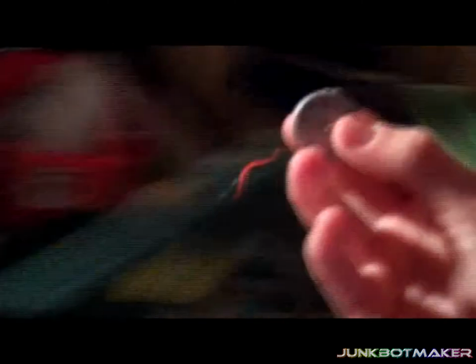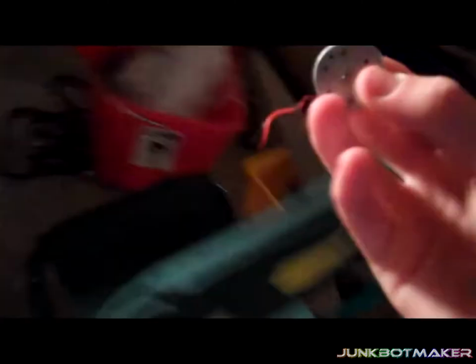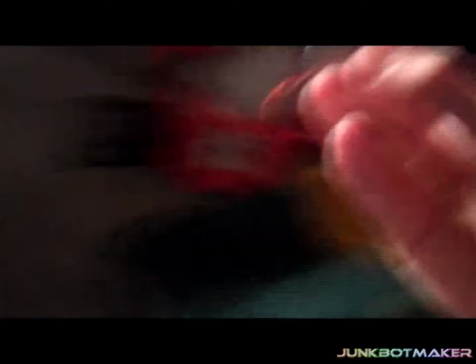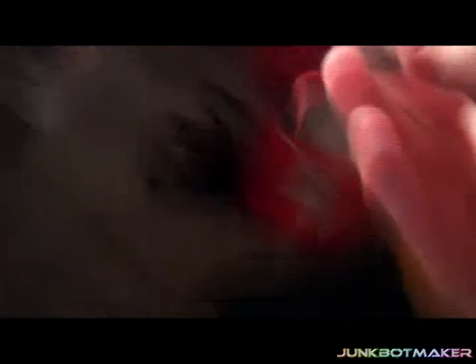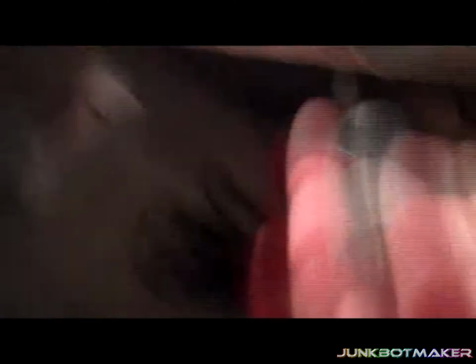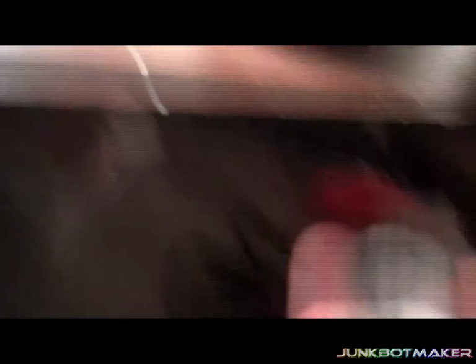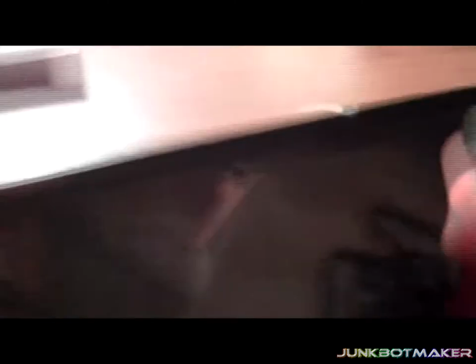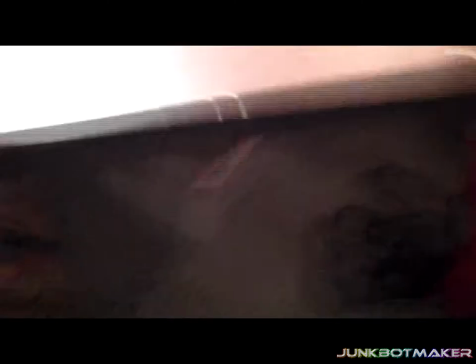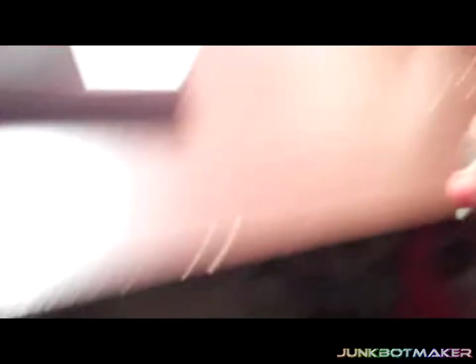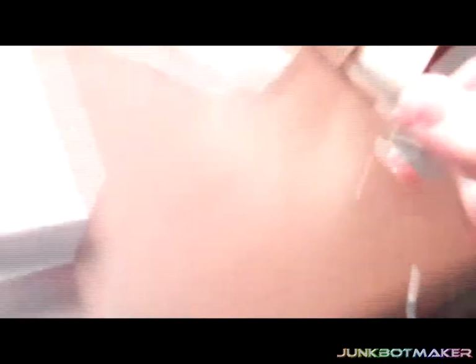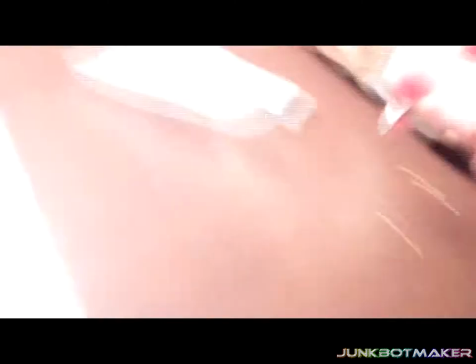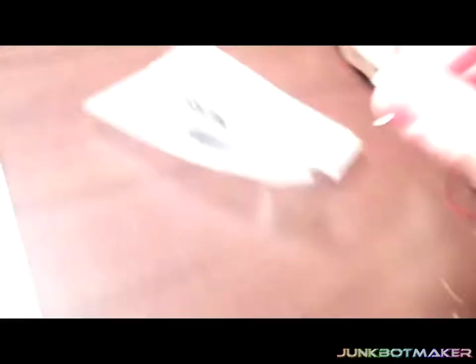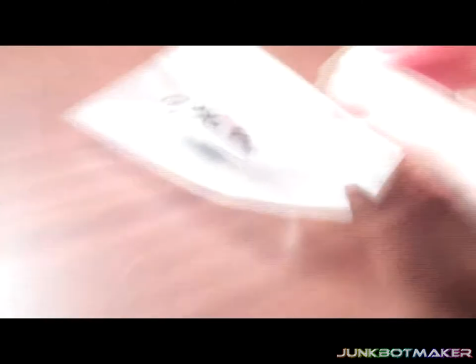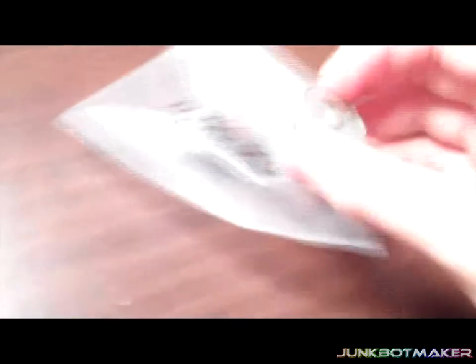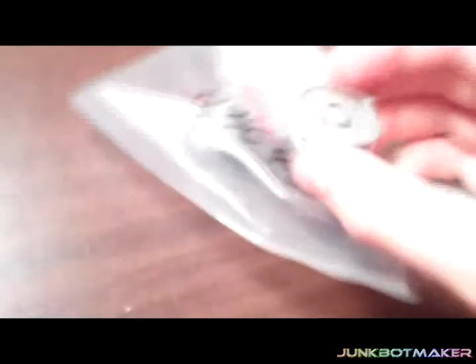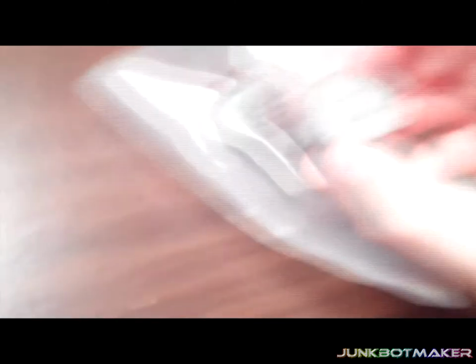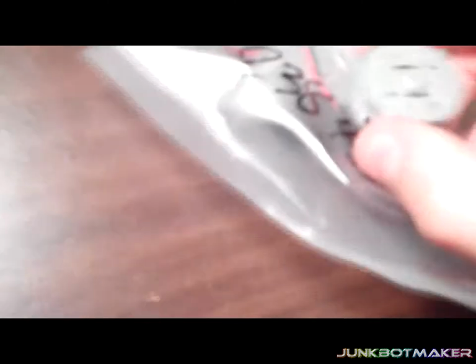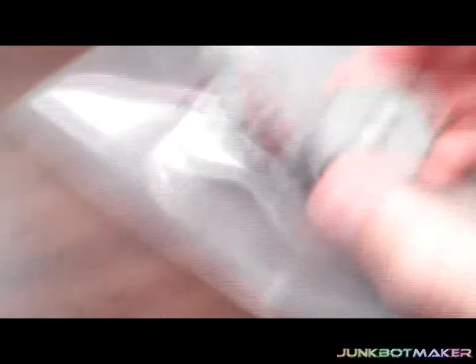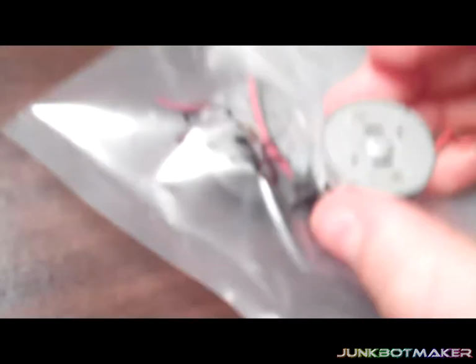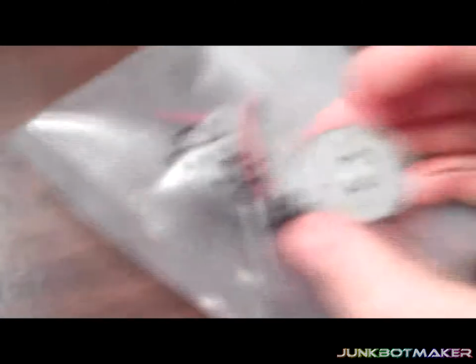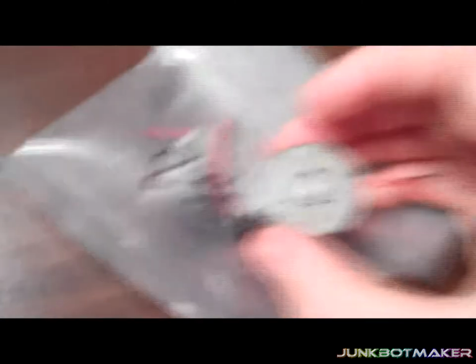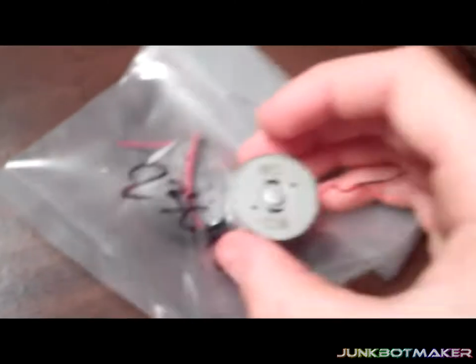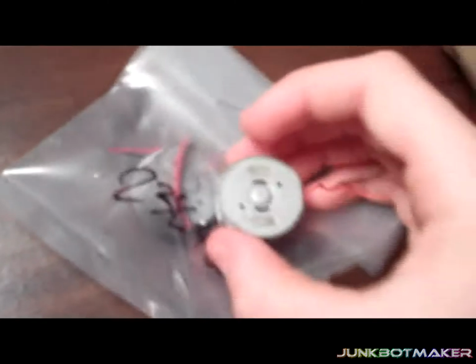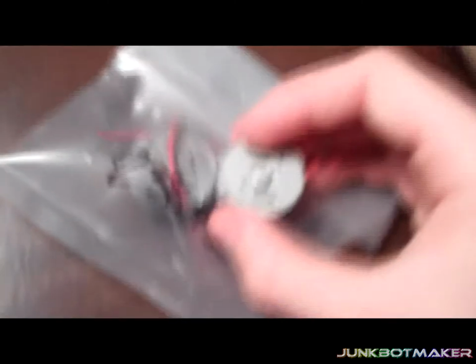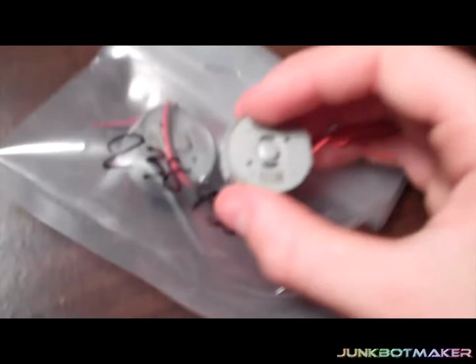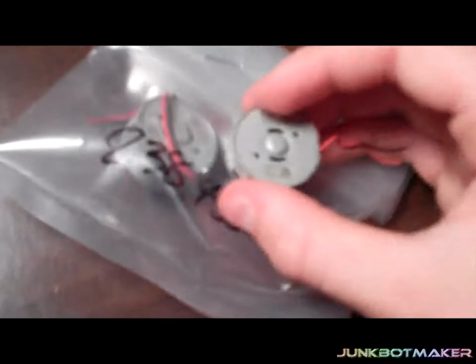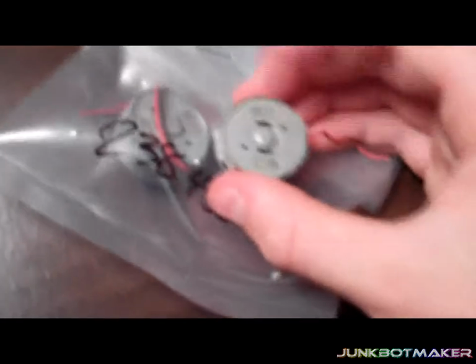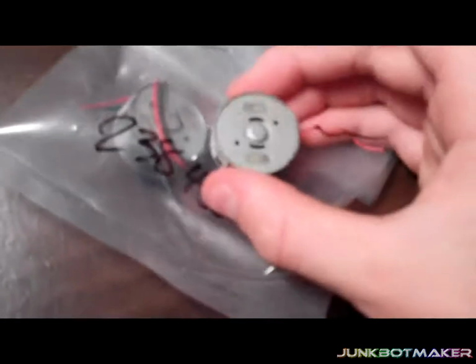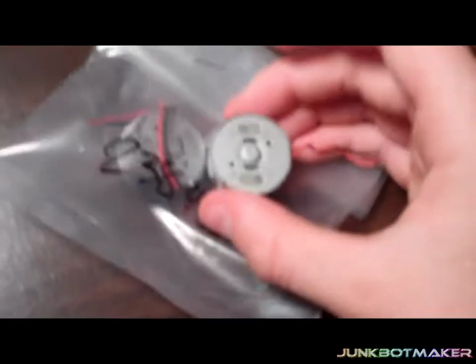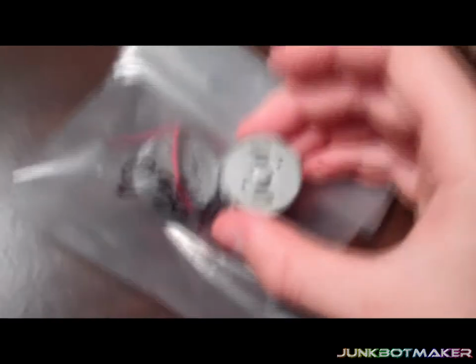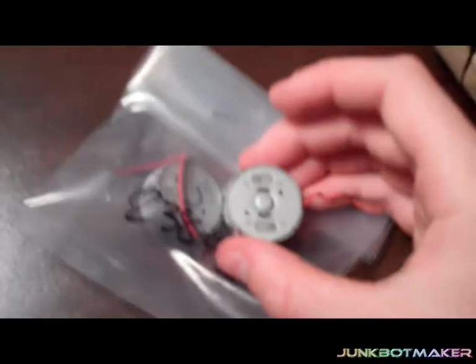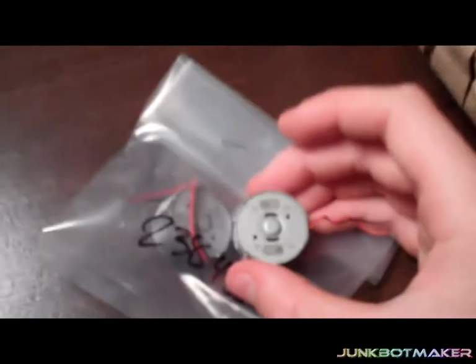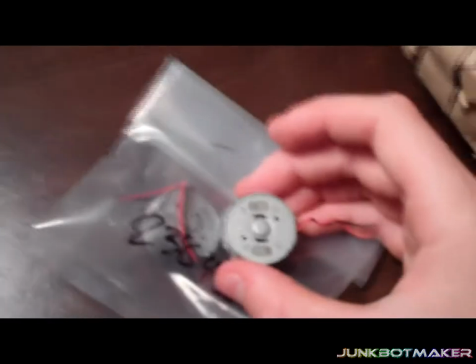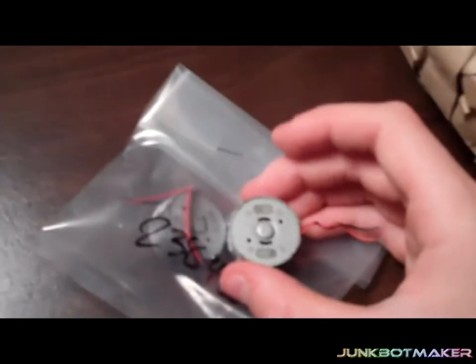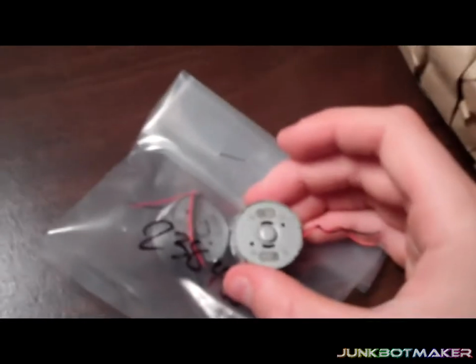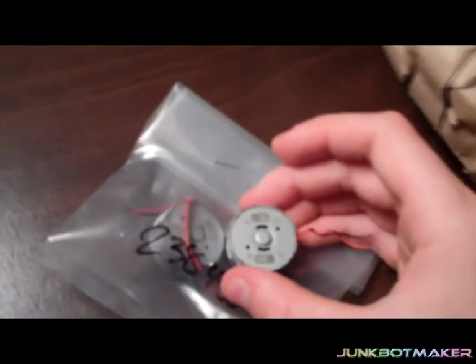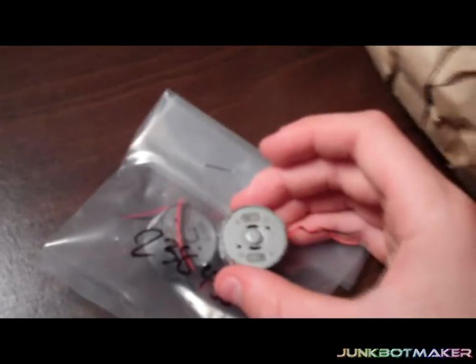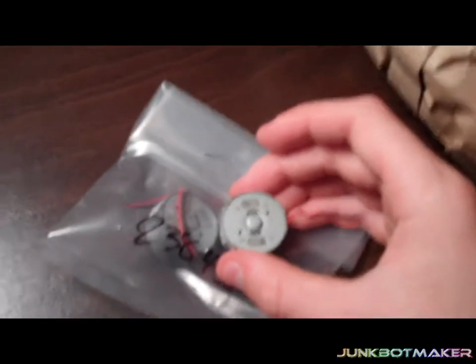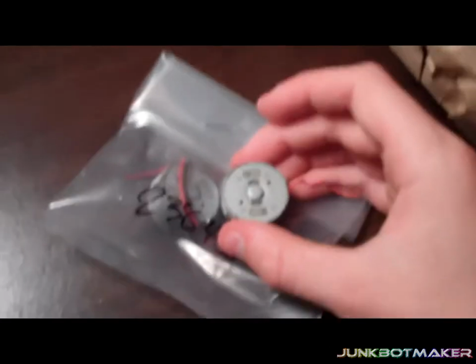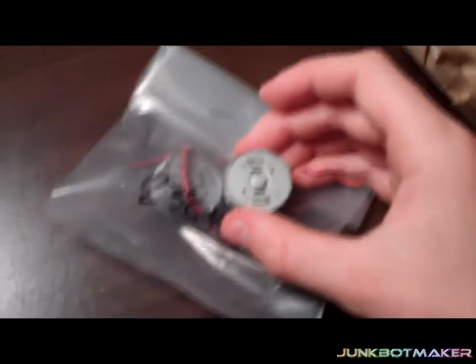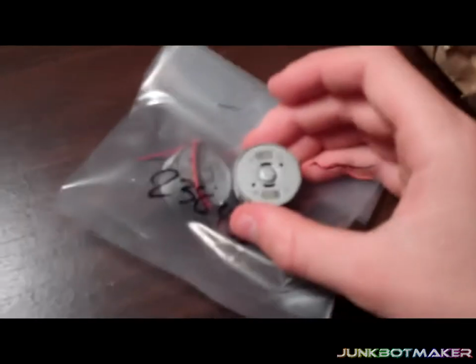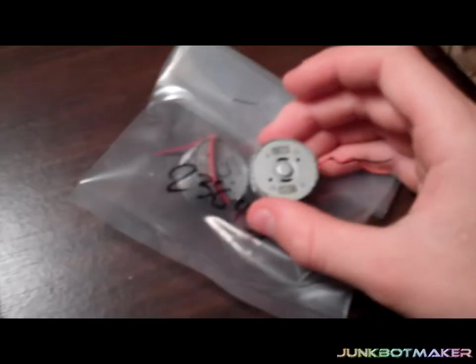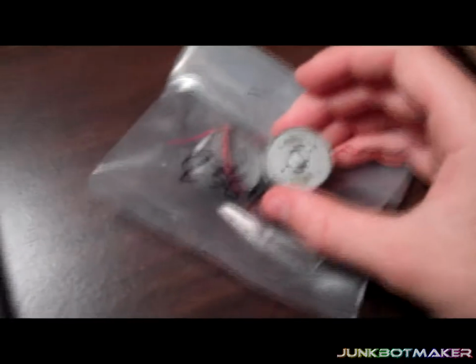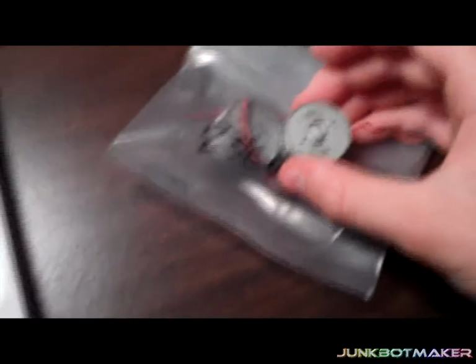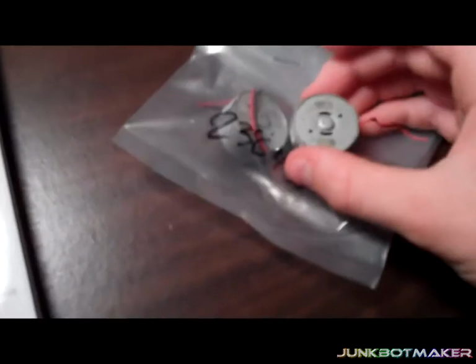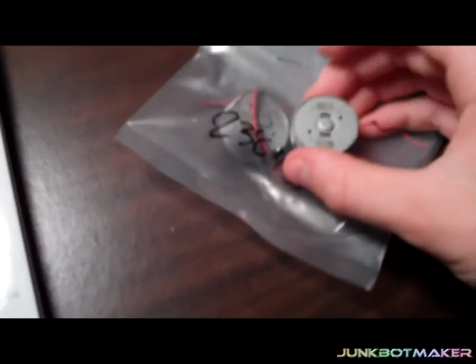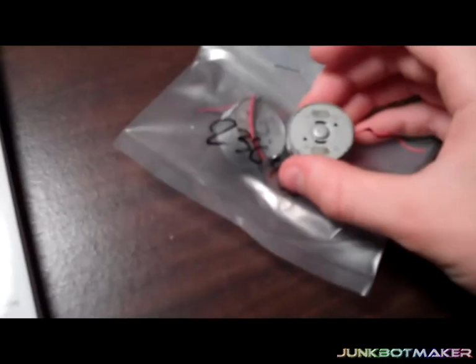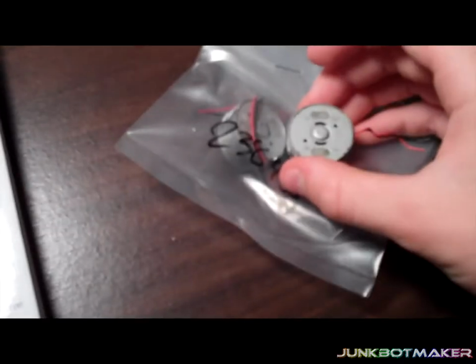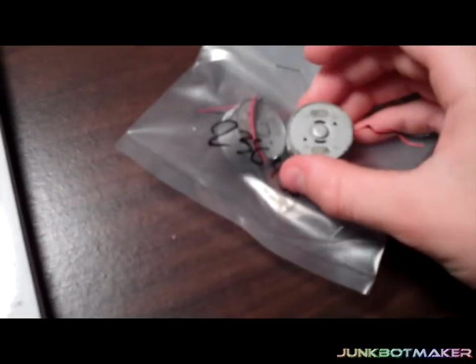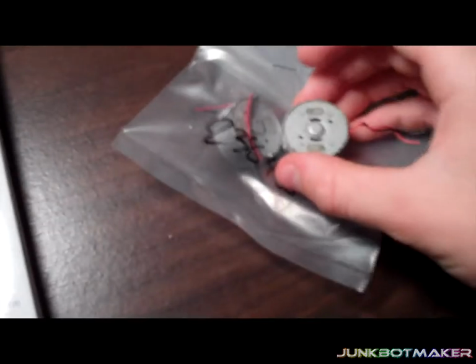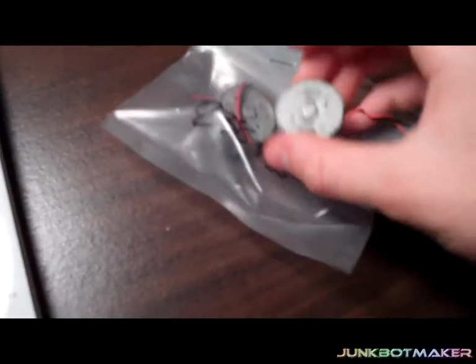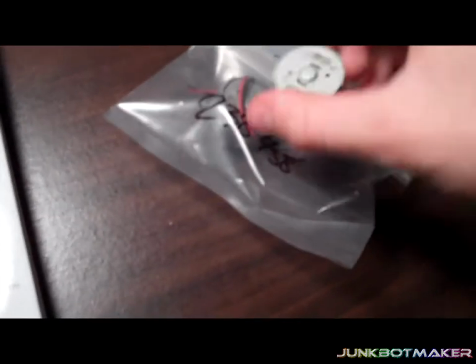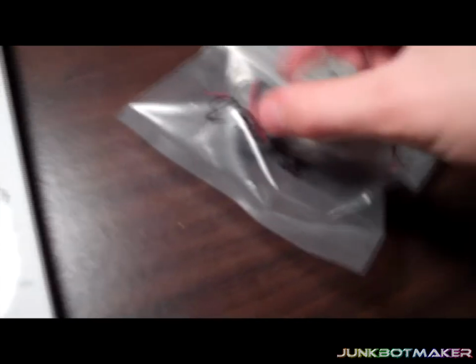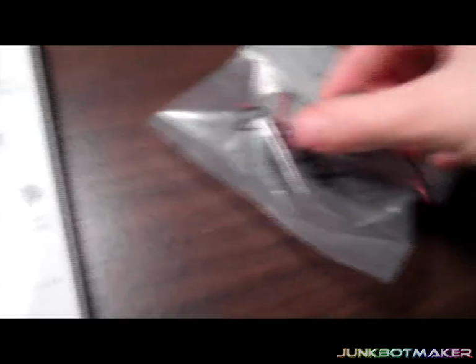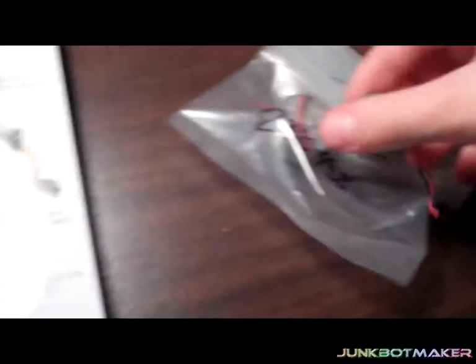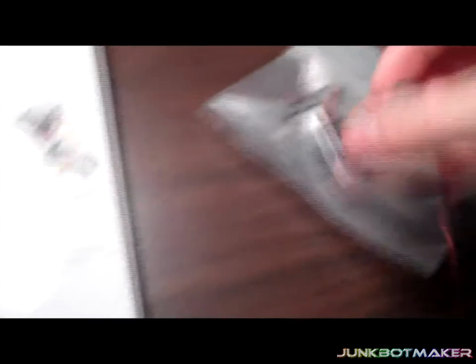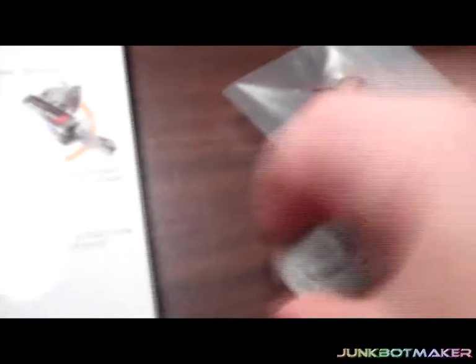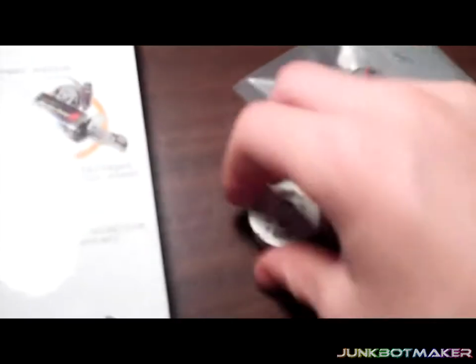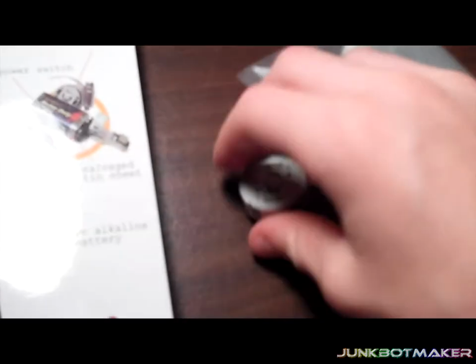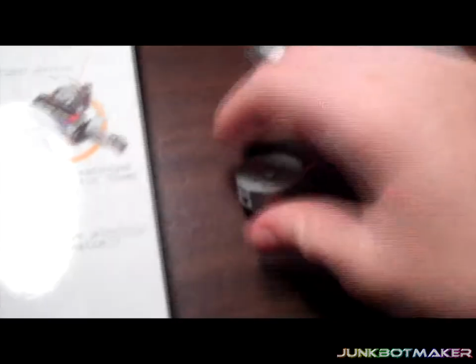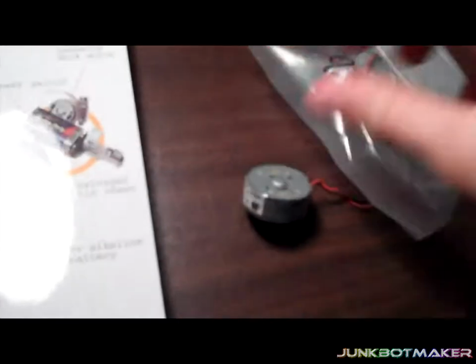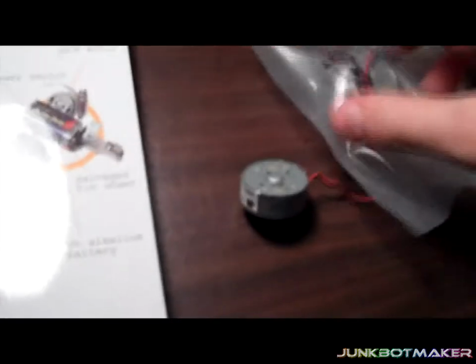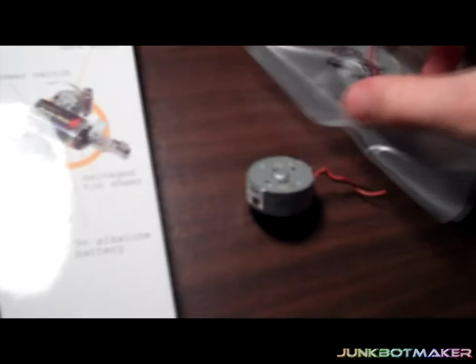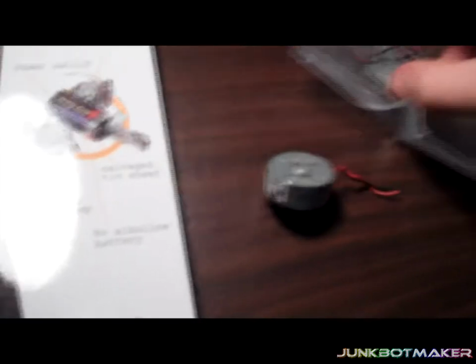Don't these motors look exactly the same? Oh my god, I think these things are the same!